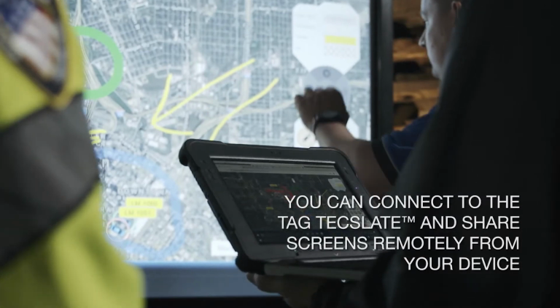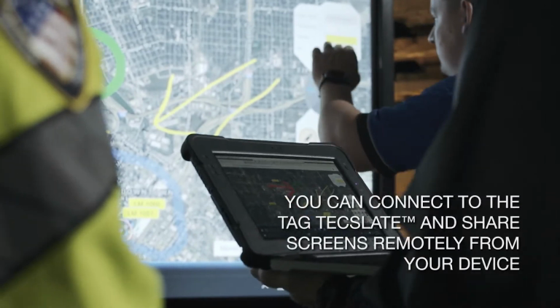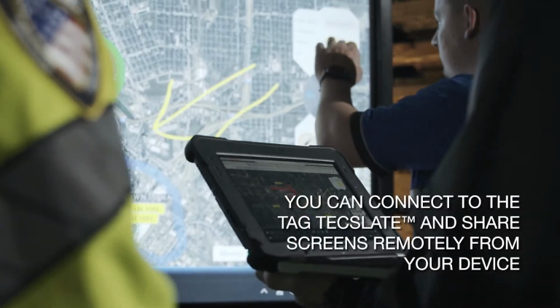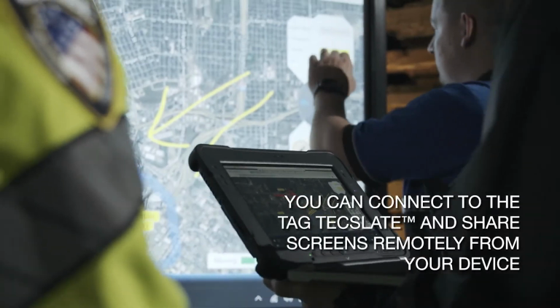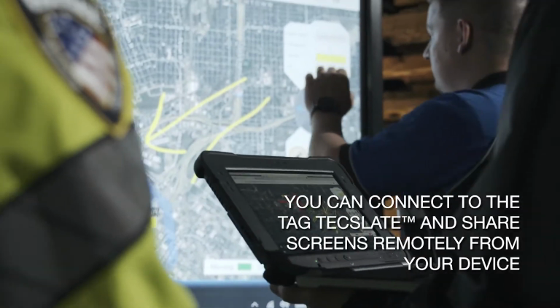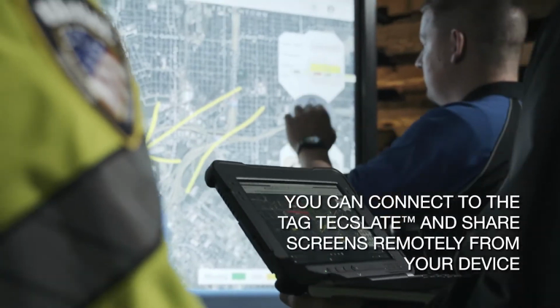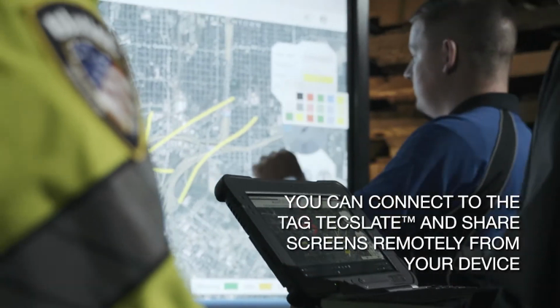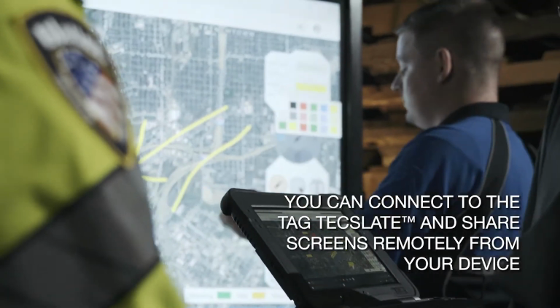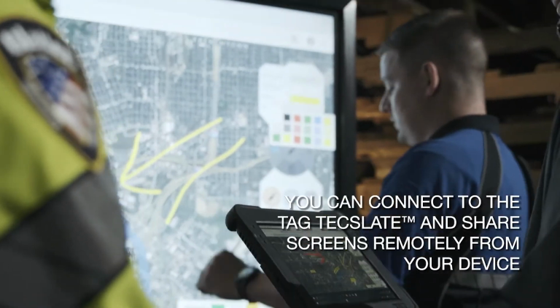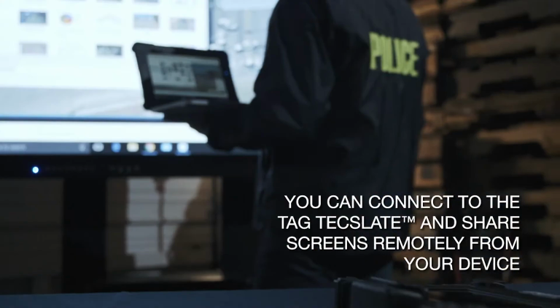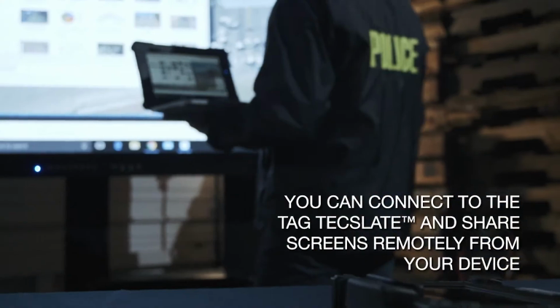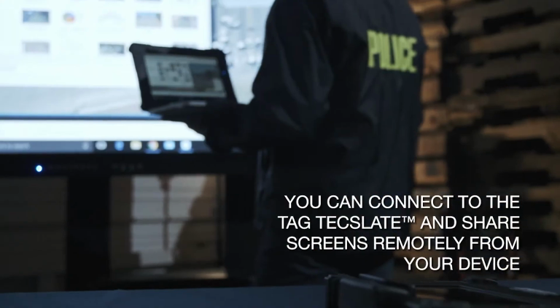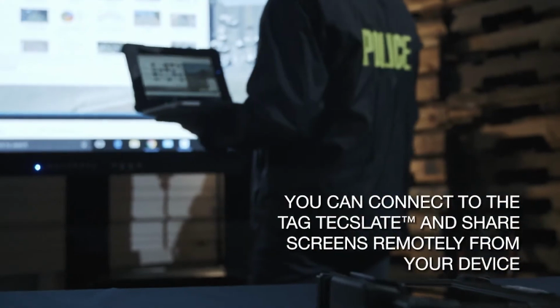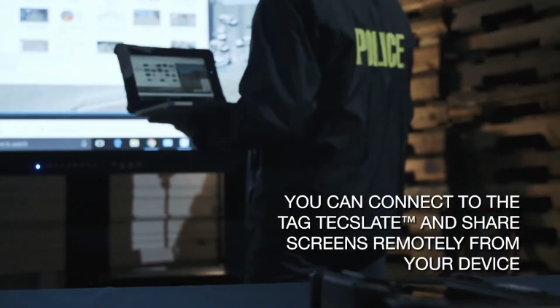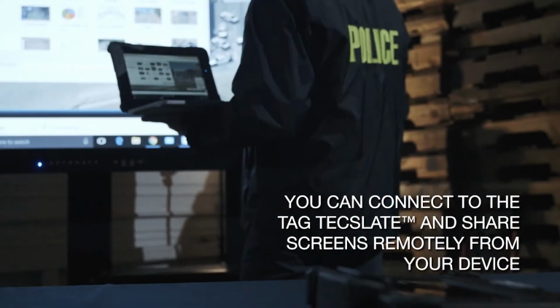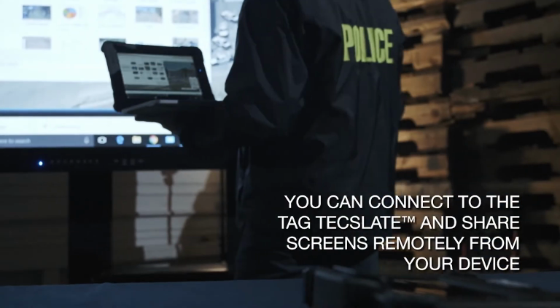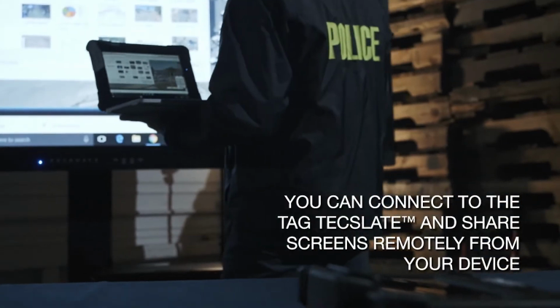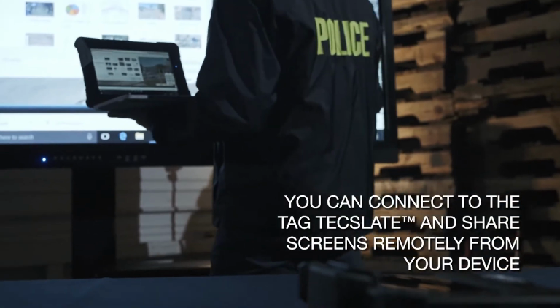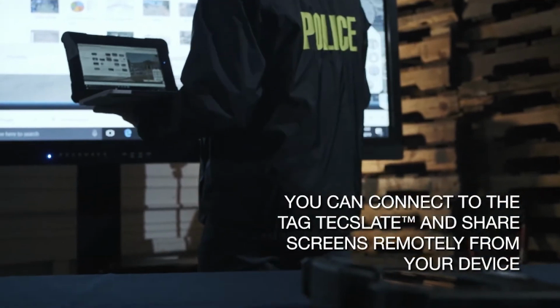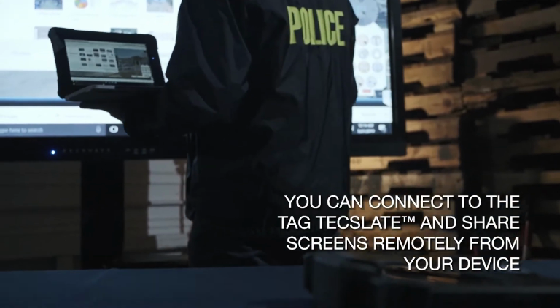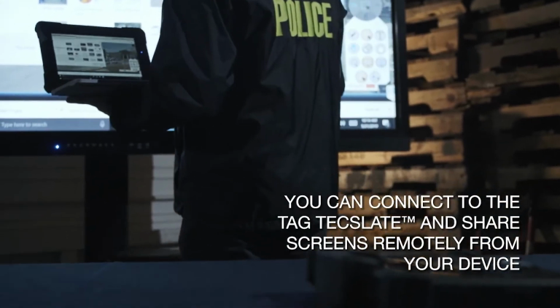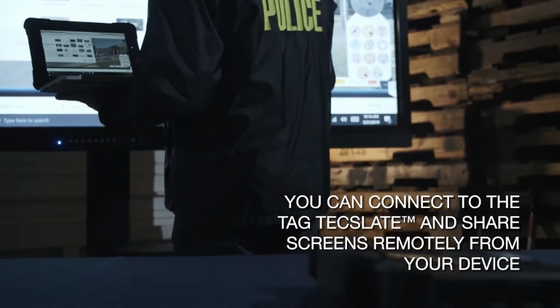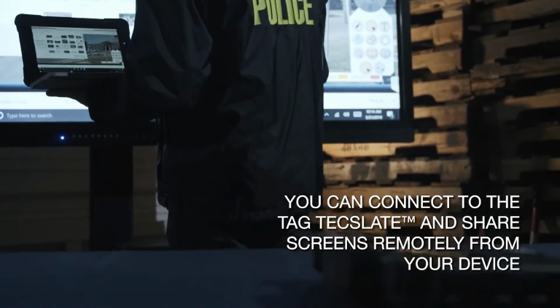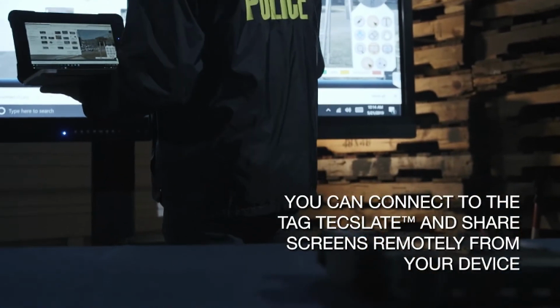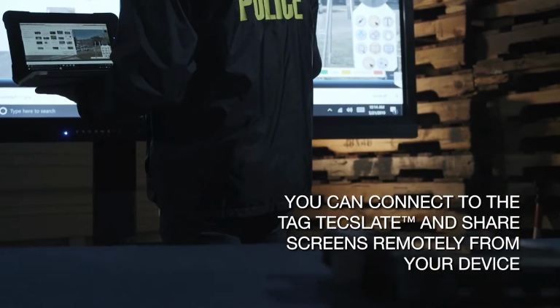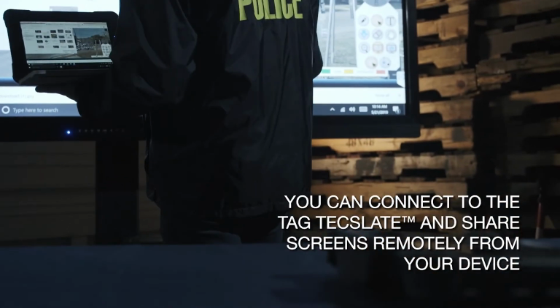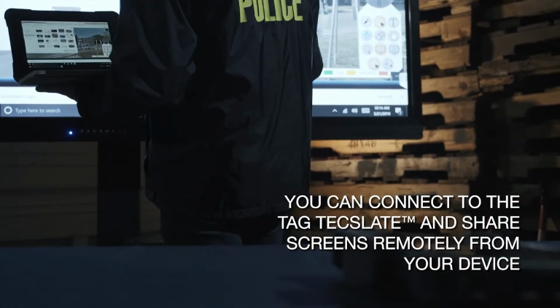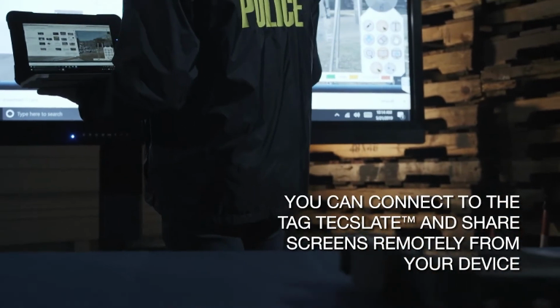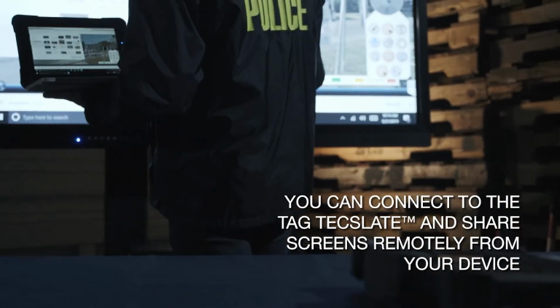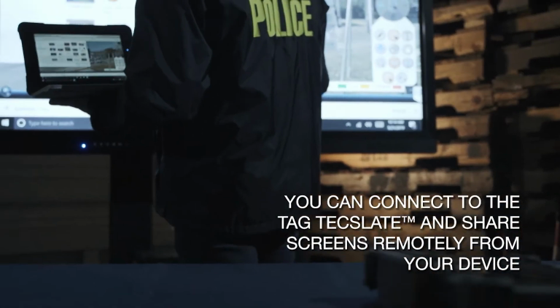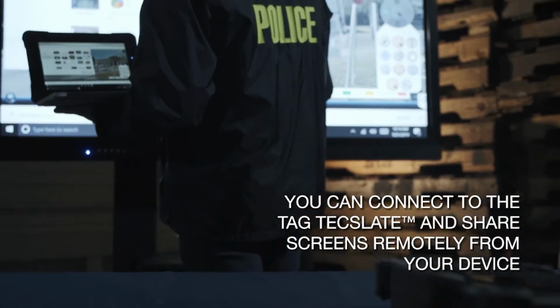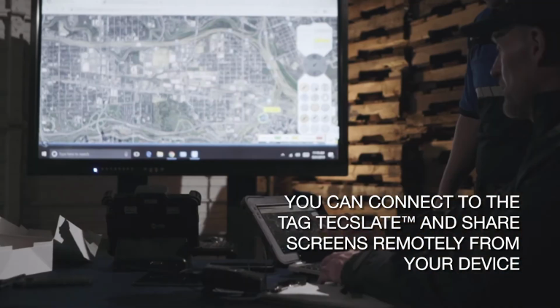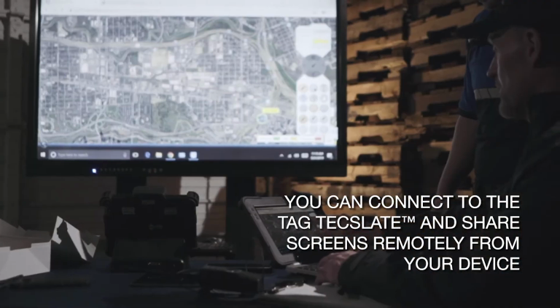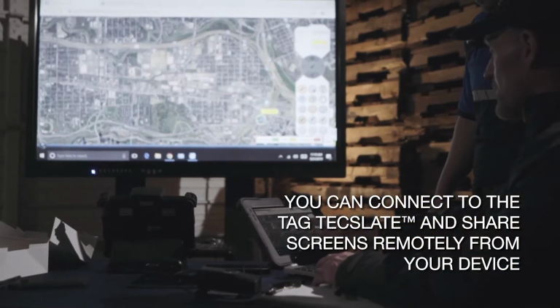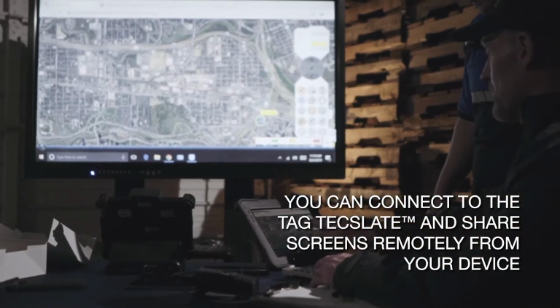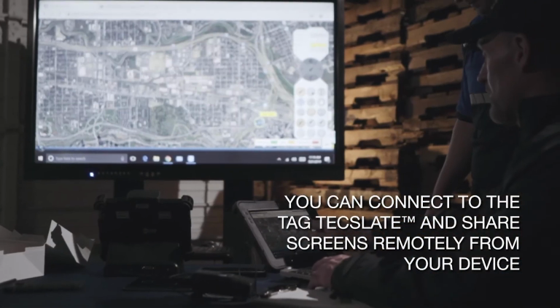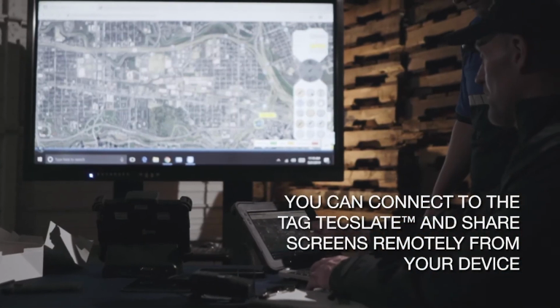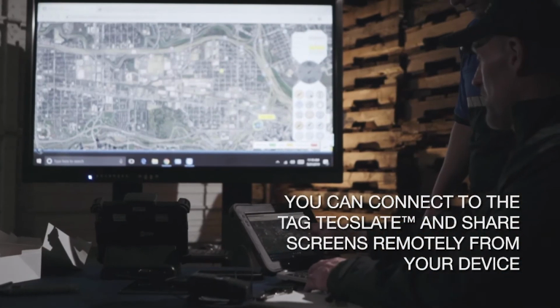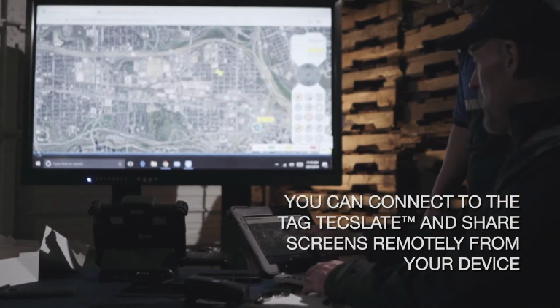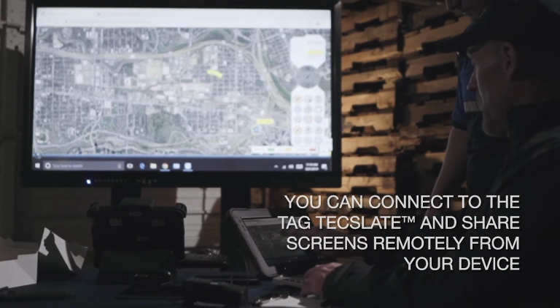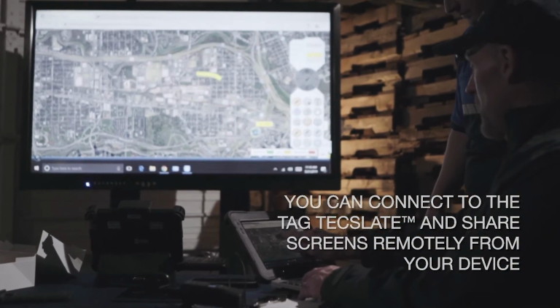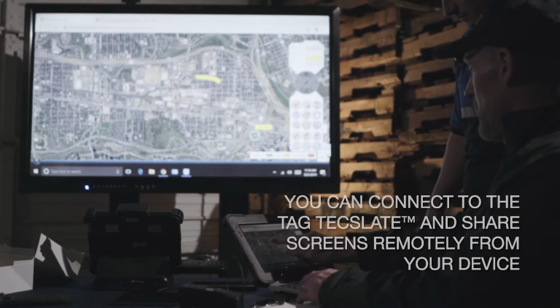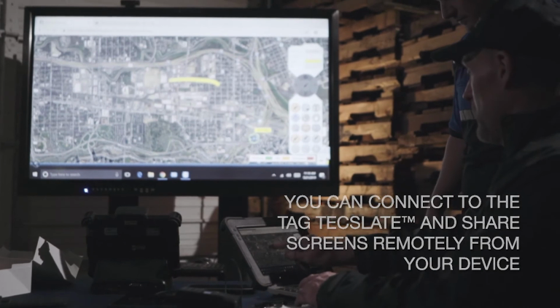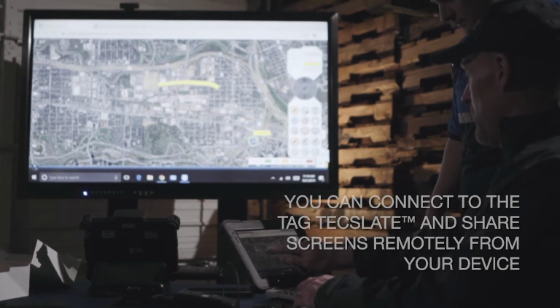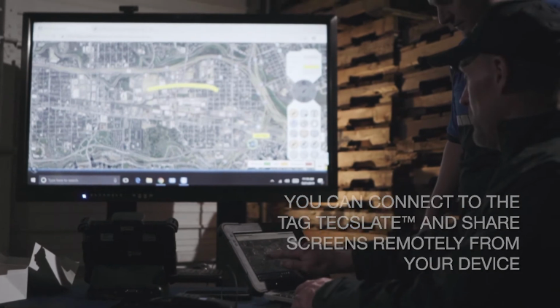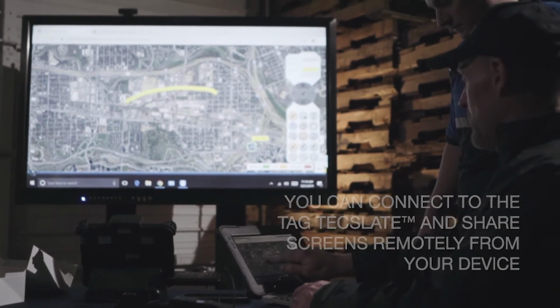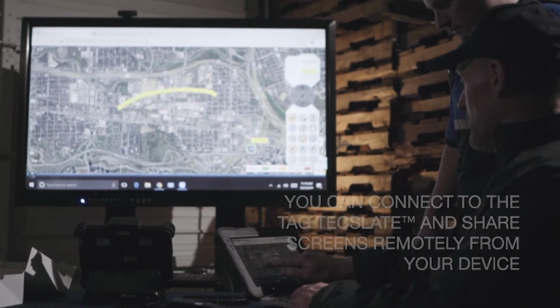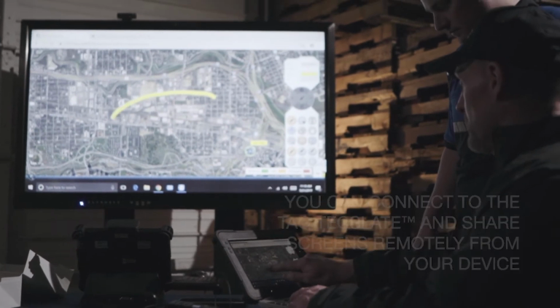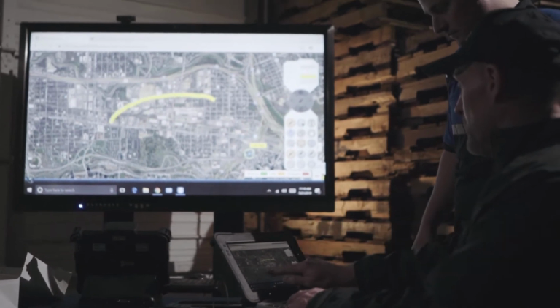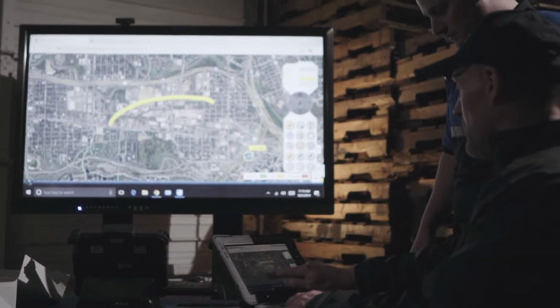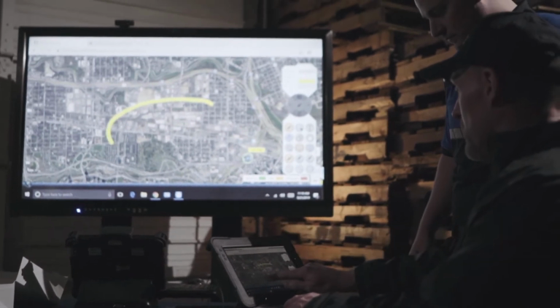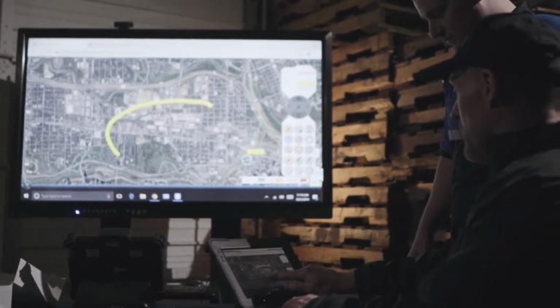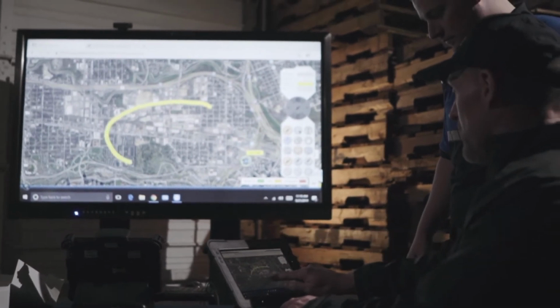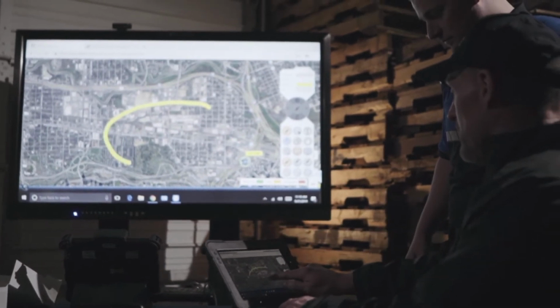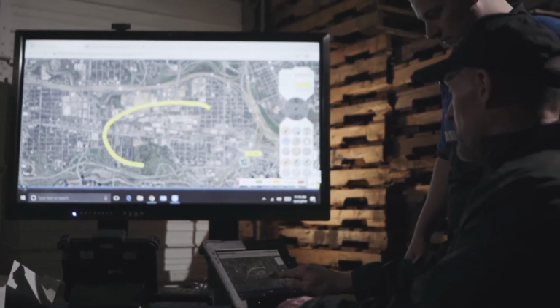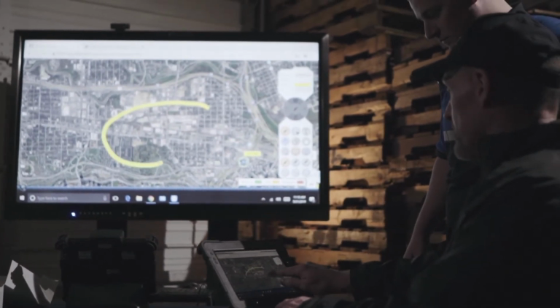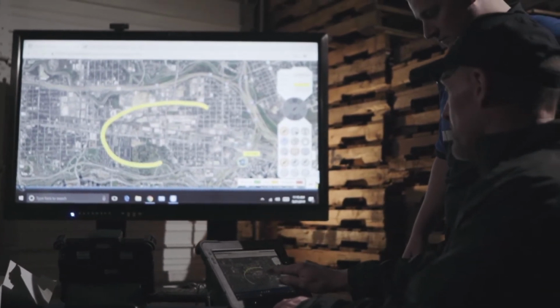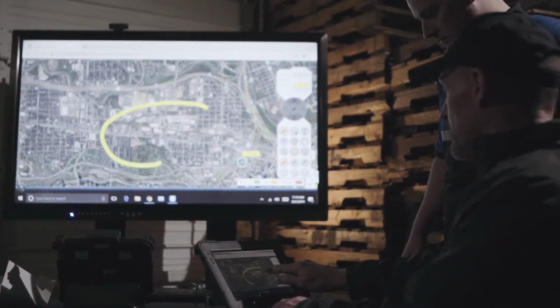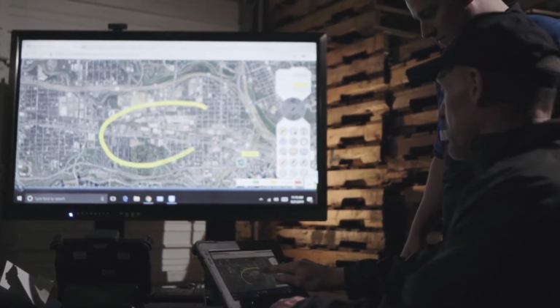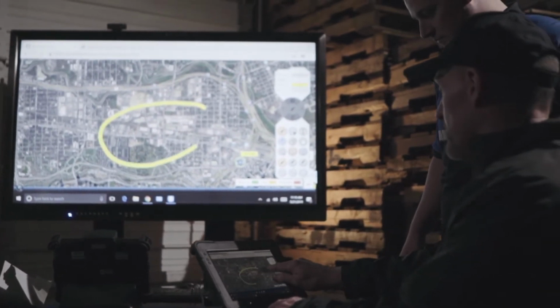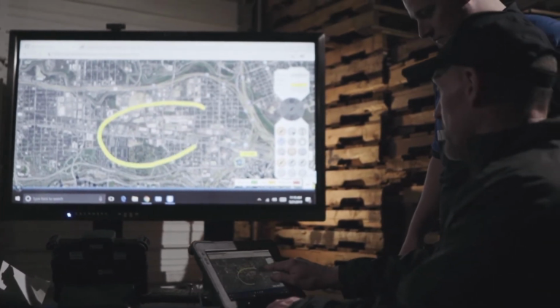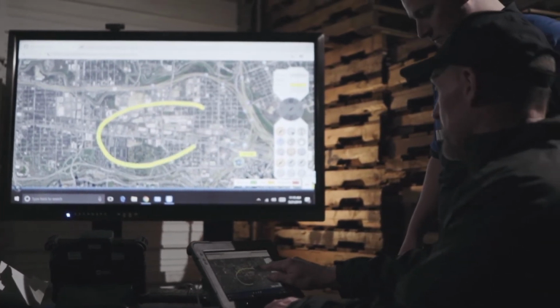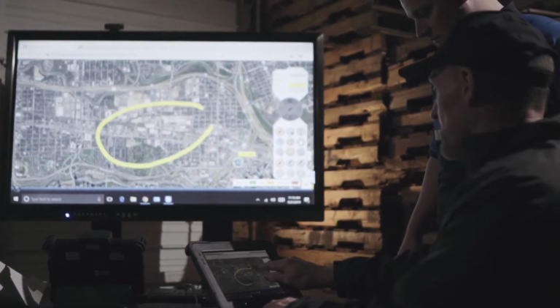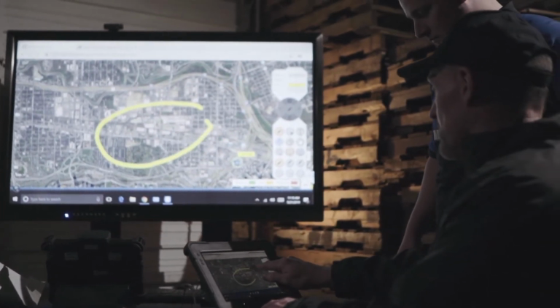Pairing a TAG tablet with the TAG TechSlate enables you to securely share videos, photos, web pages, and documents easily.